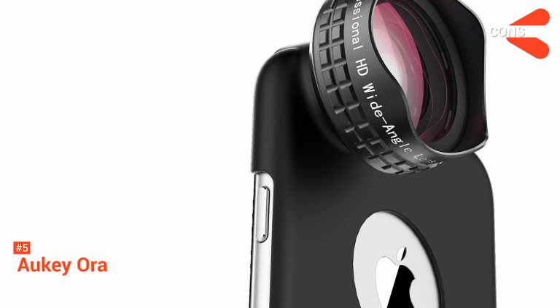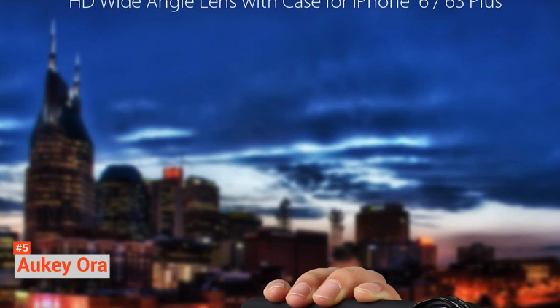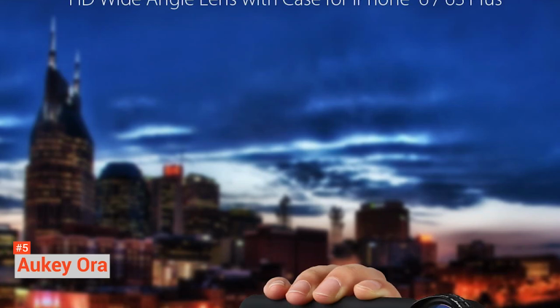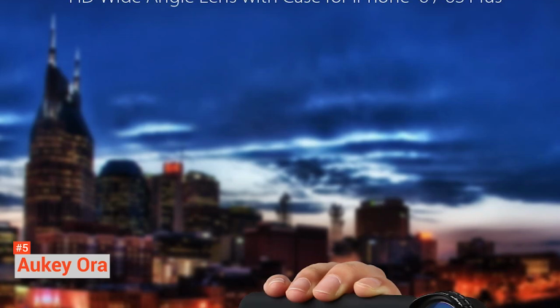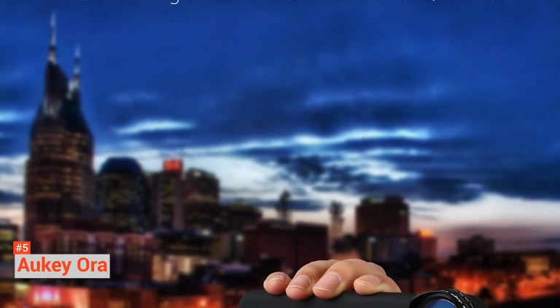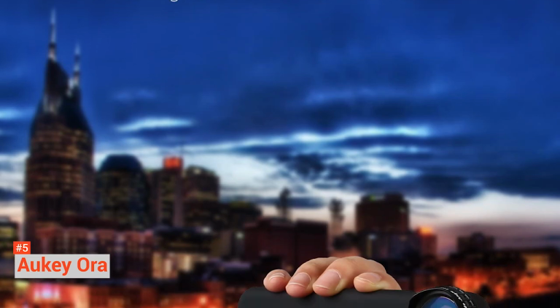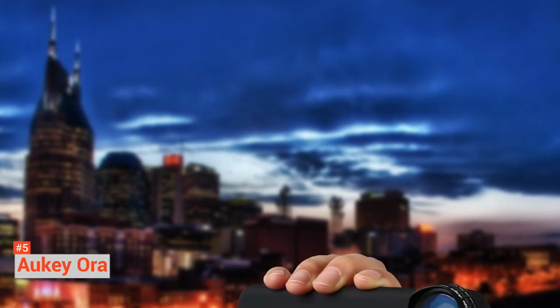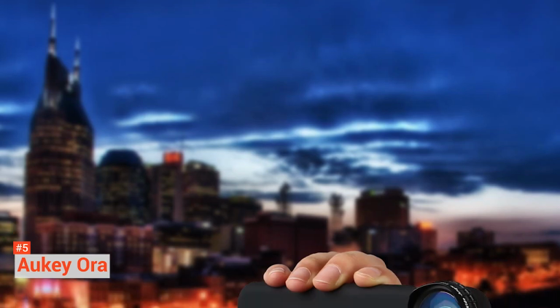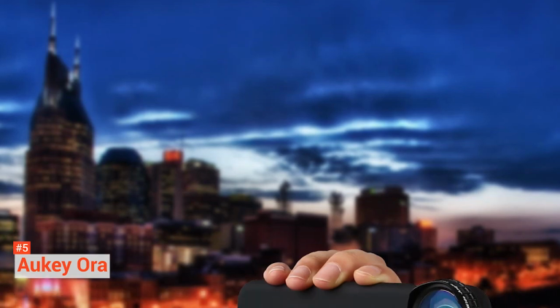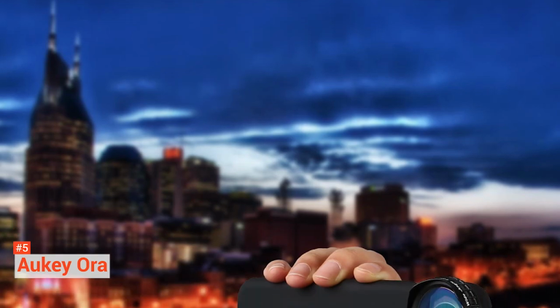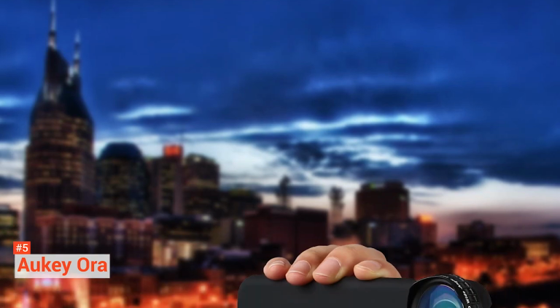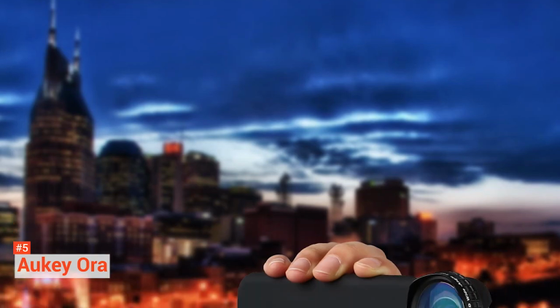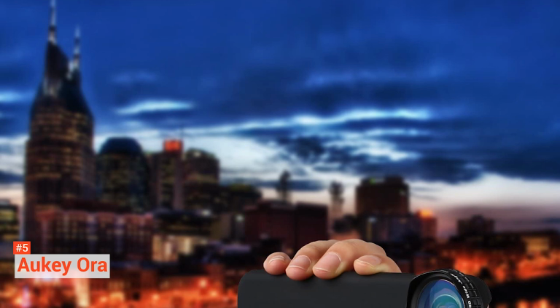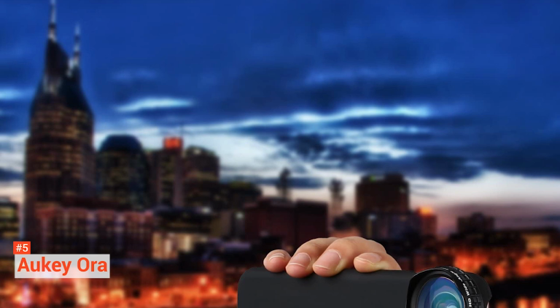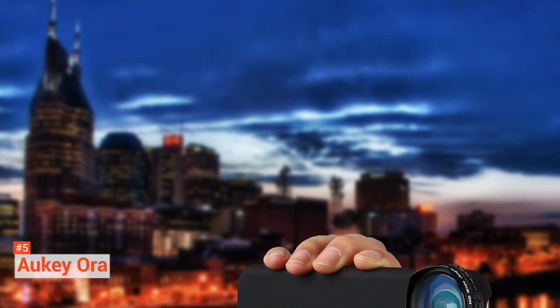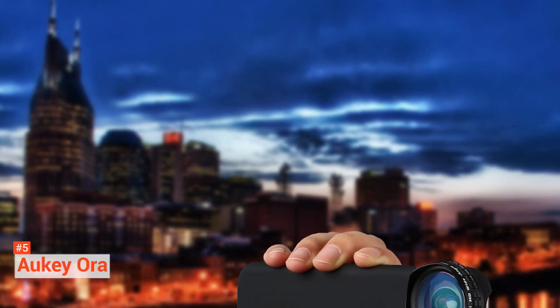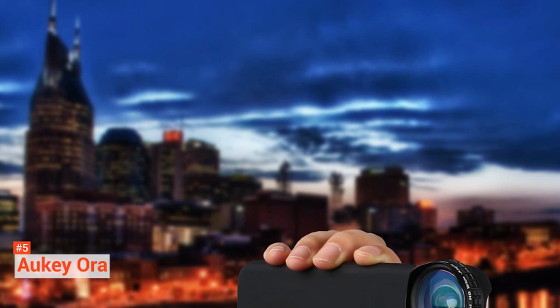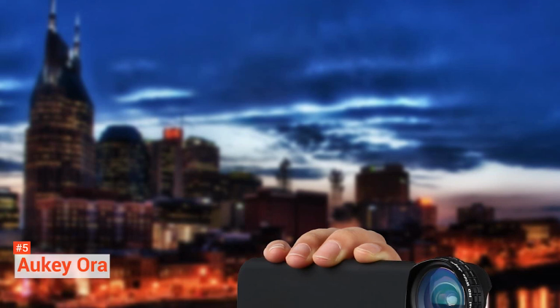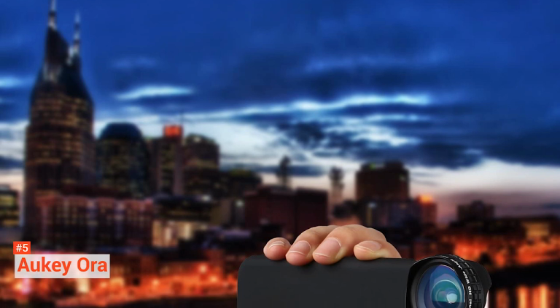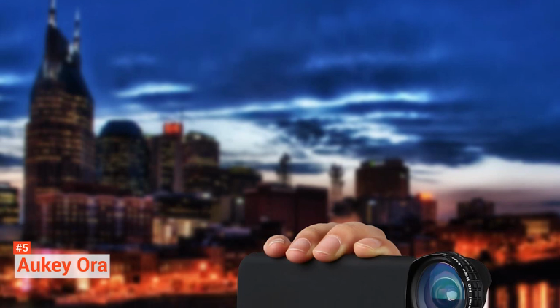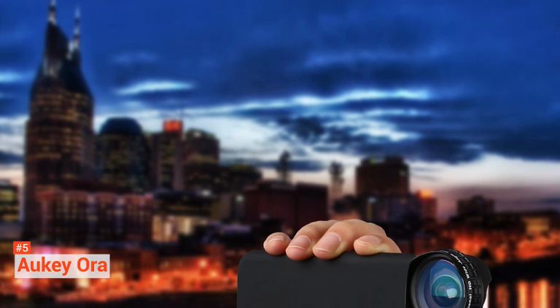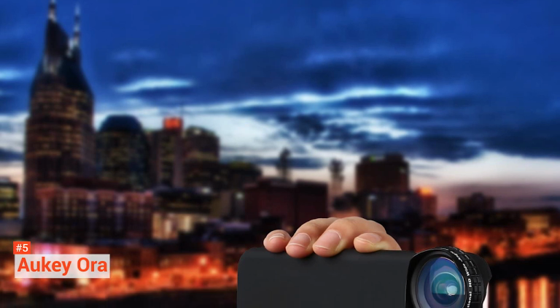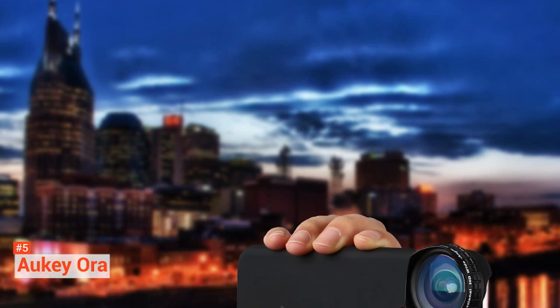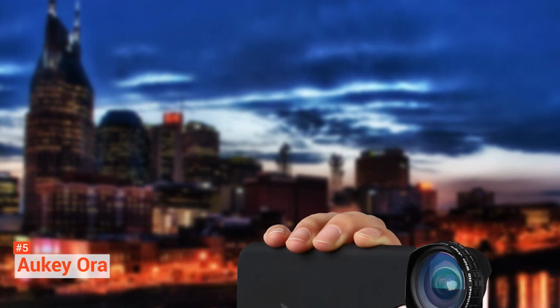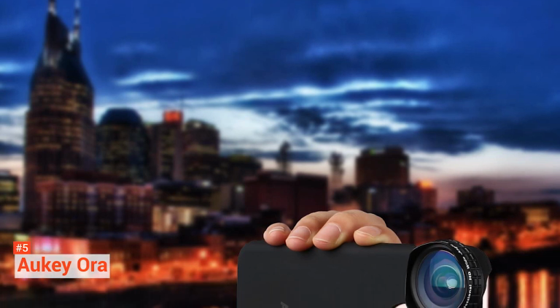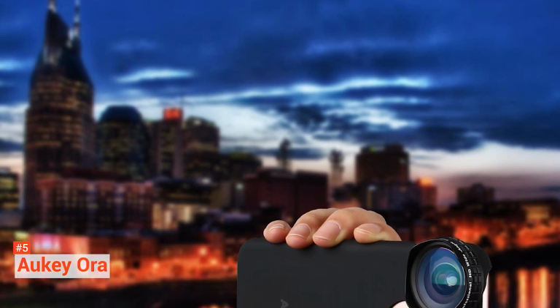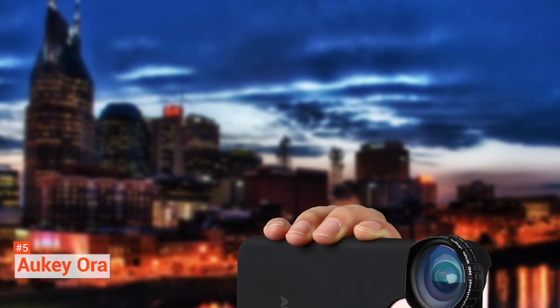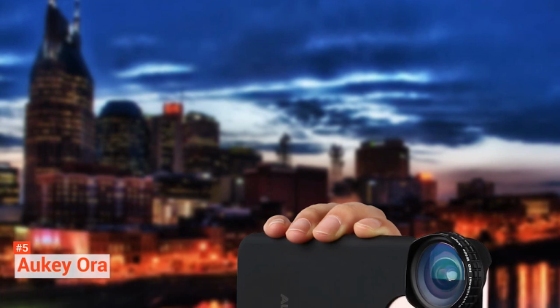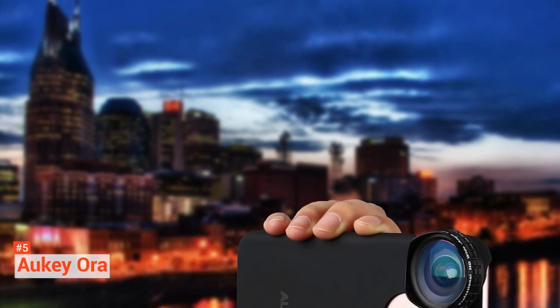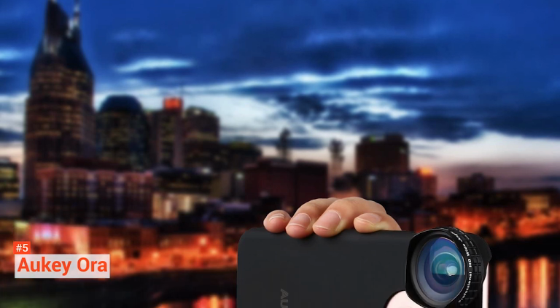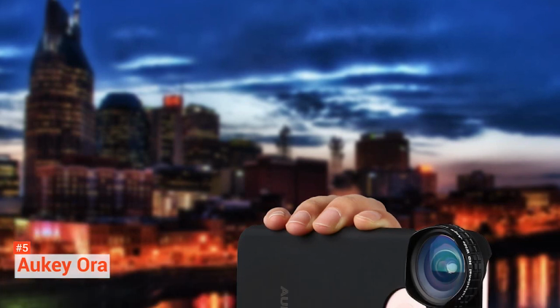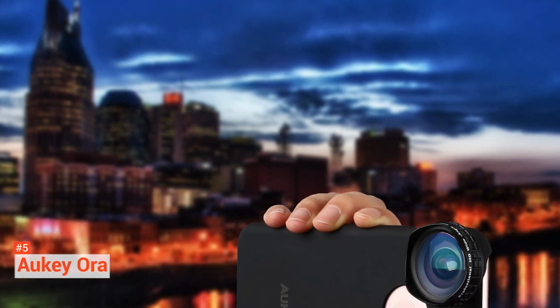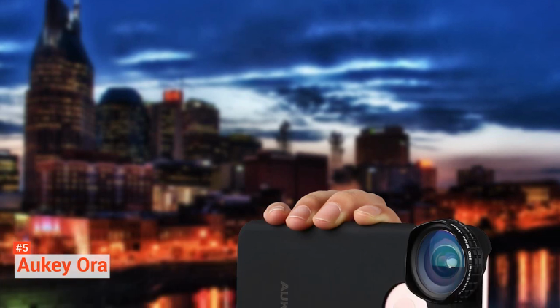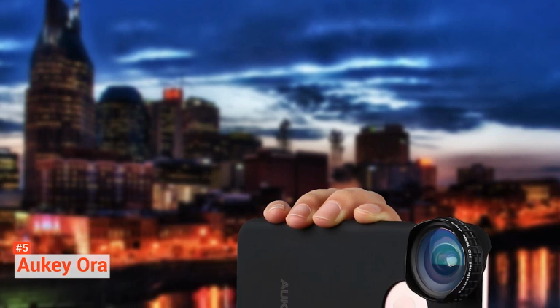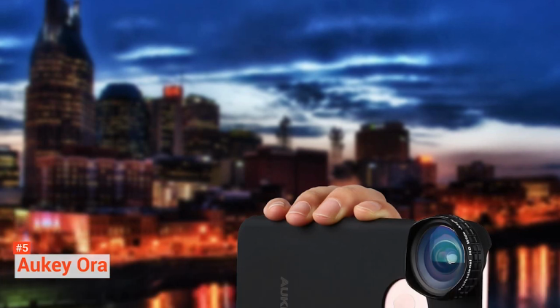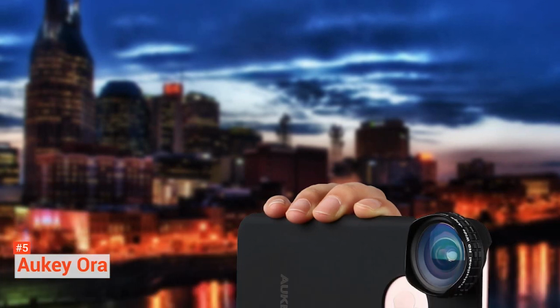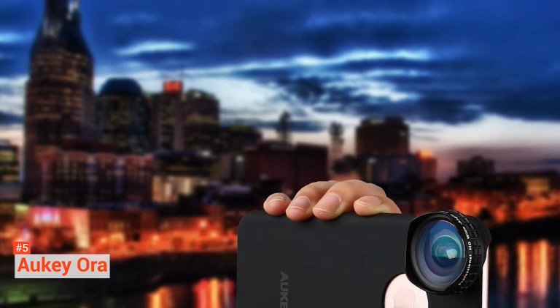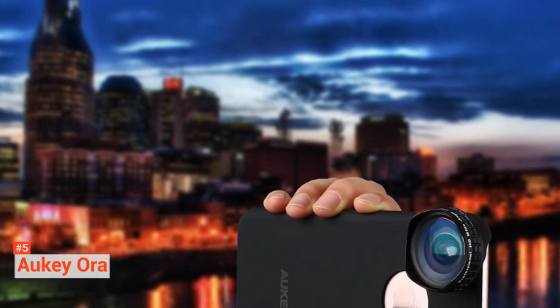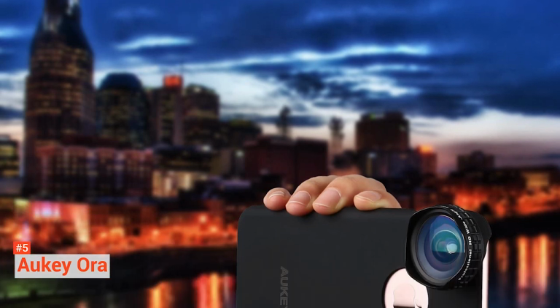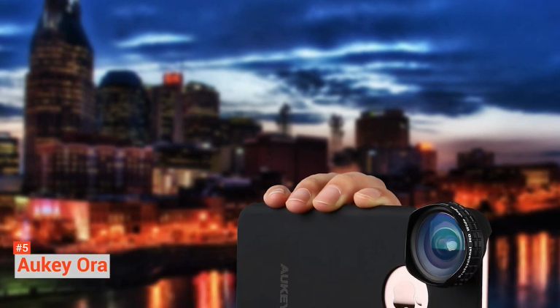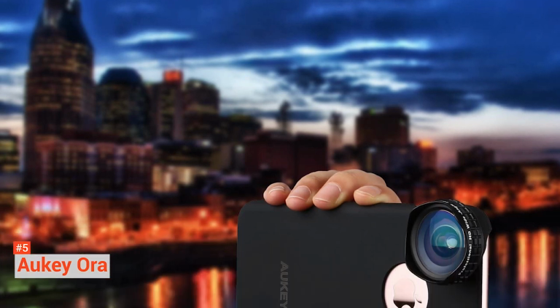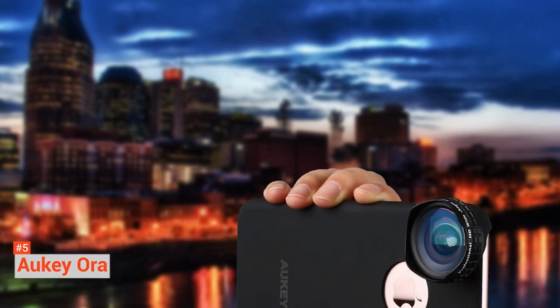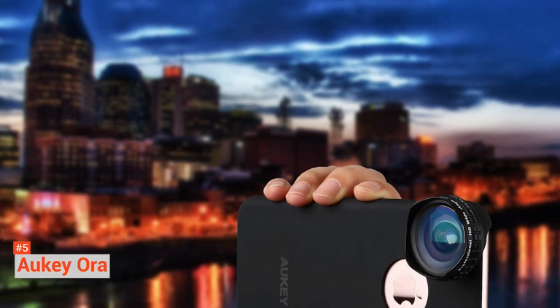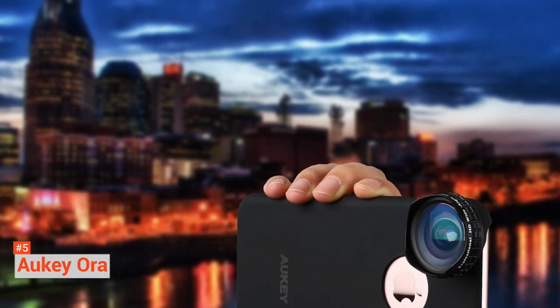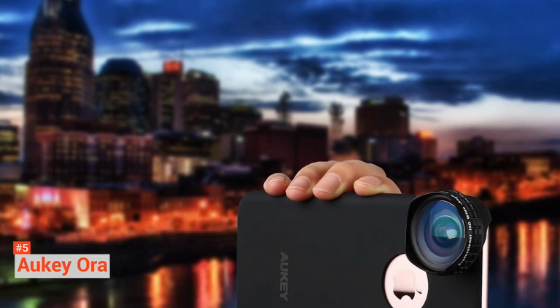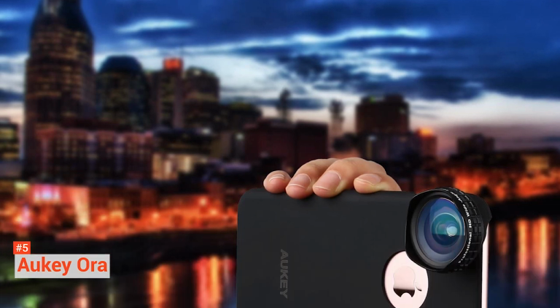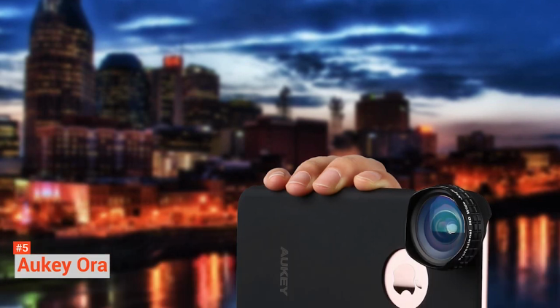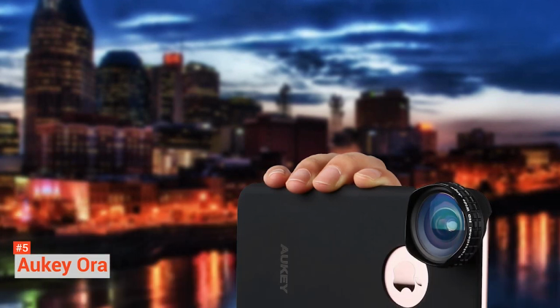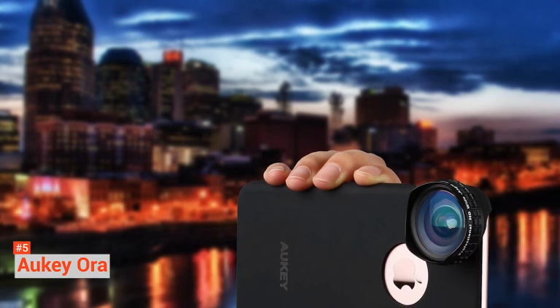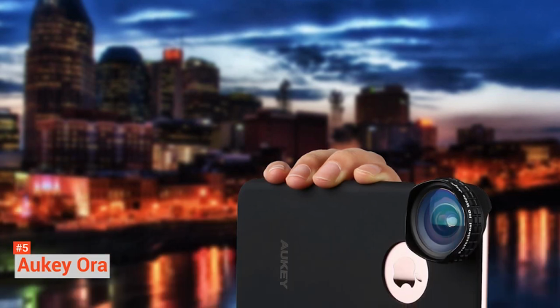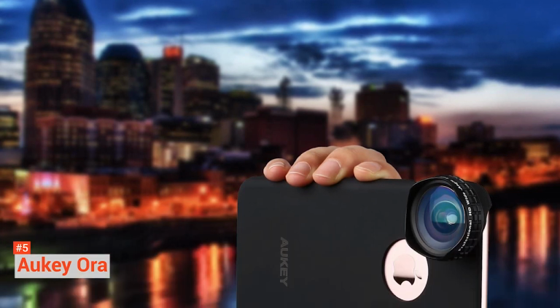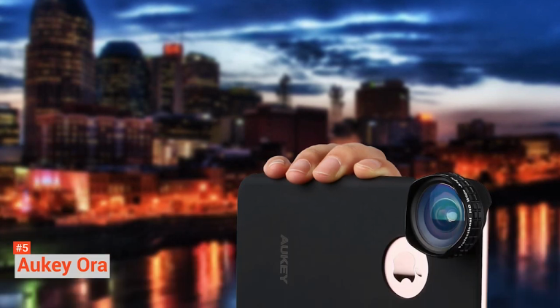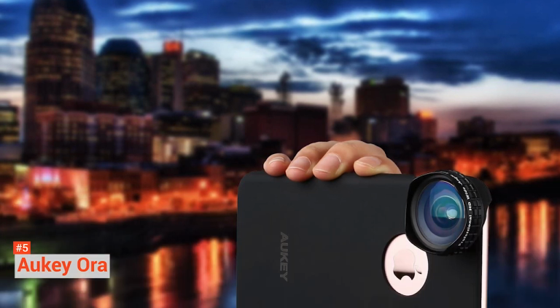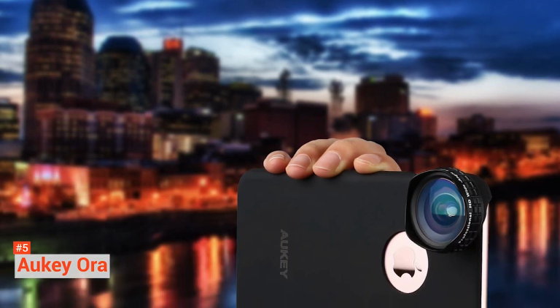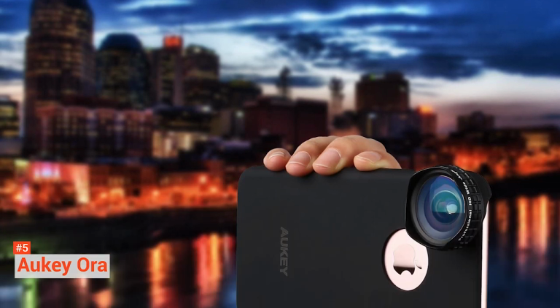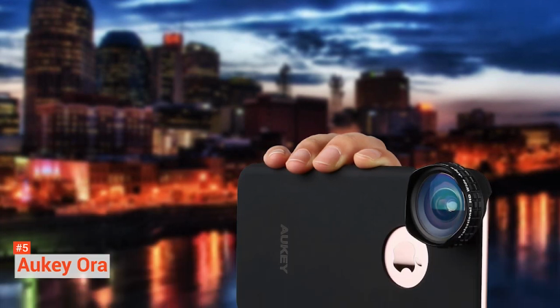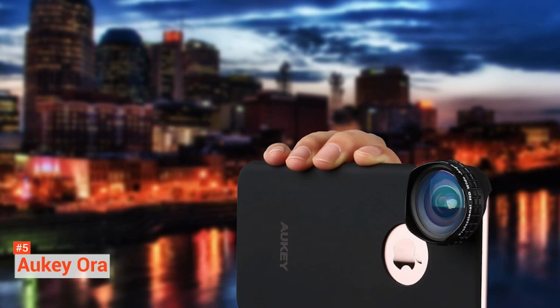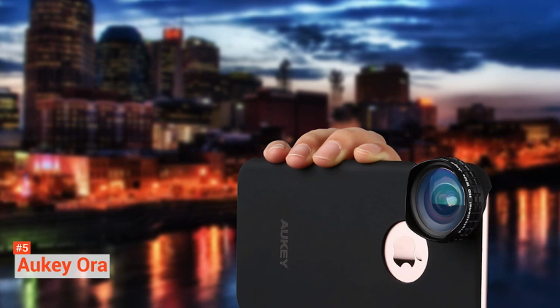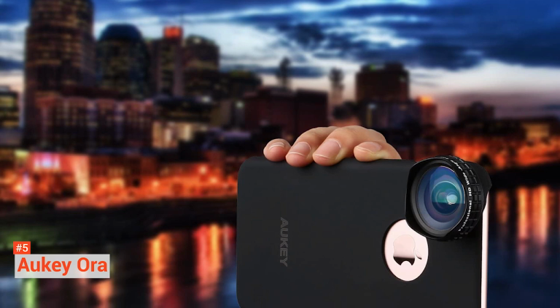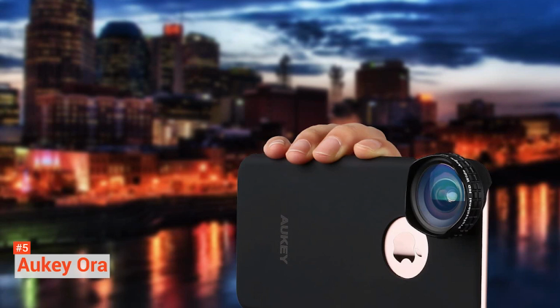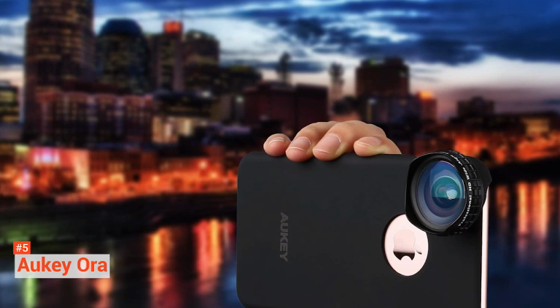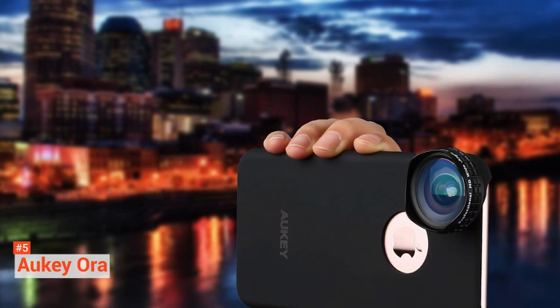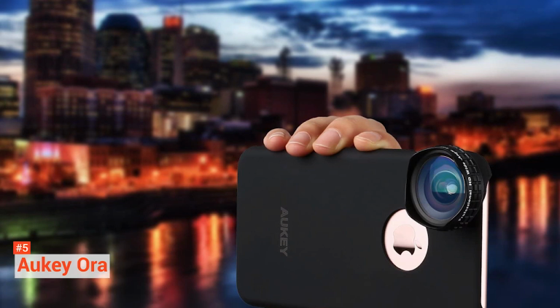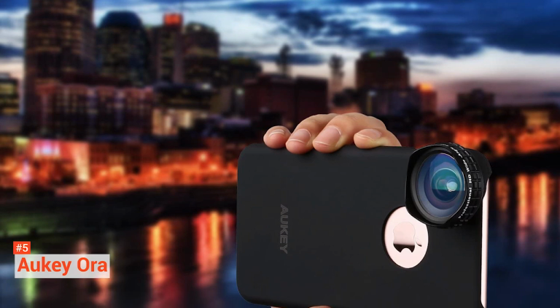Although the Aukey Aura only comes with a macro and a wide angle, it's a great value for those looking for an inexpensive lens kit for their smartphone.